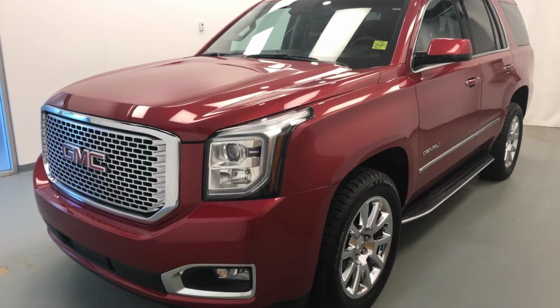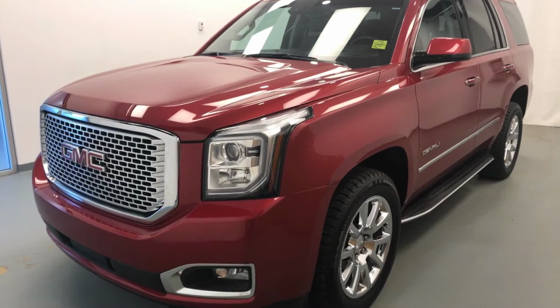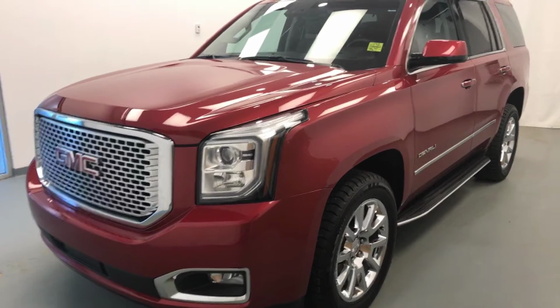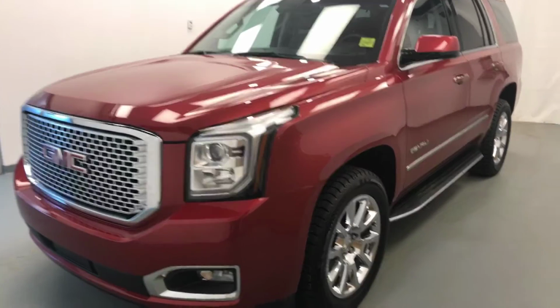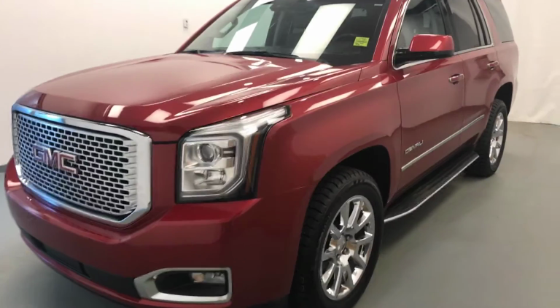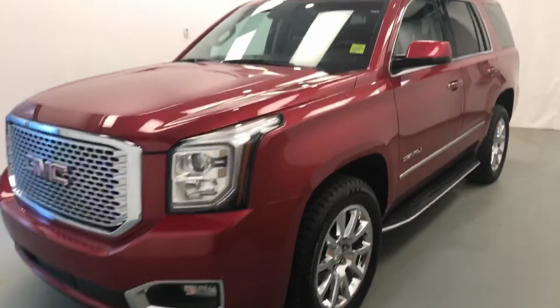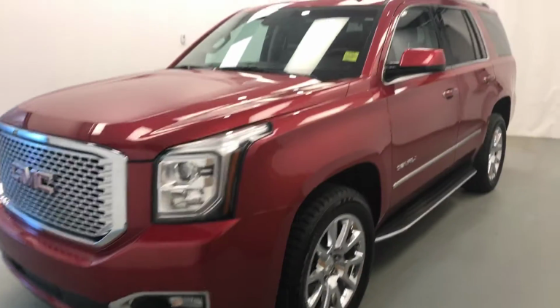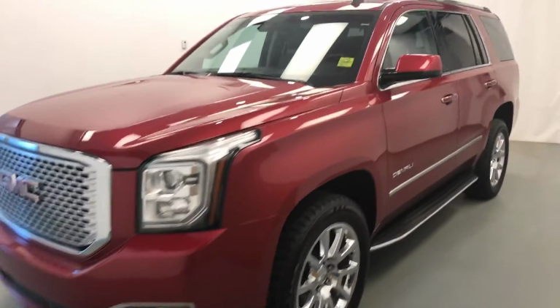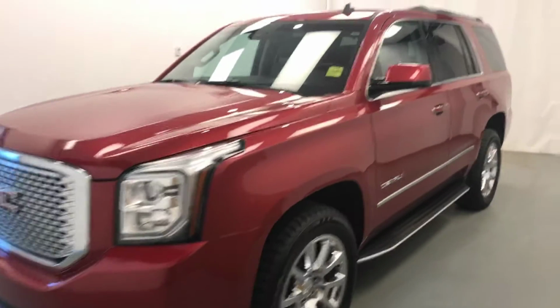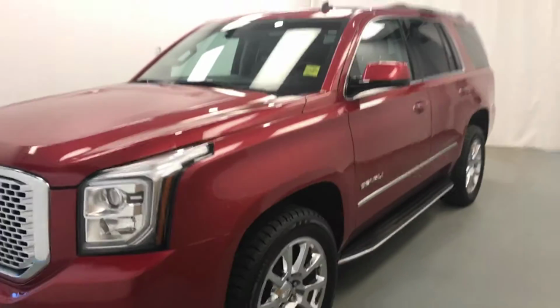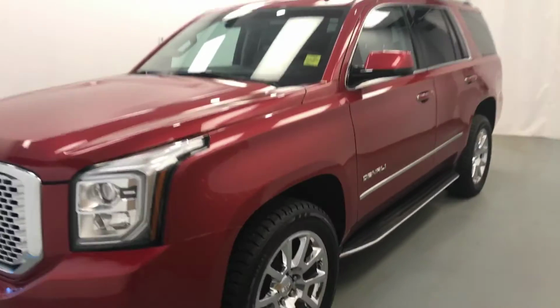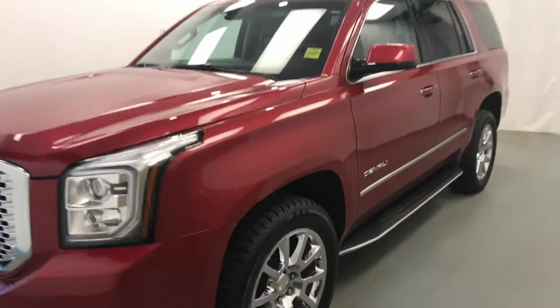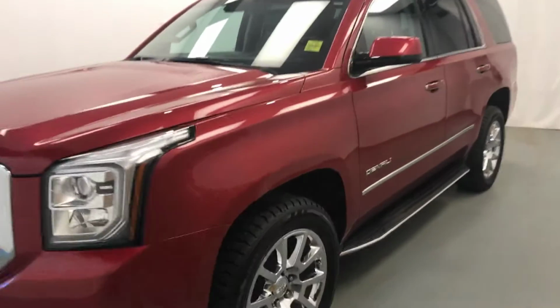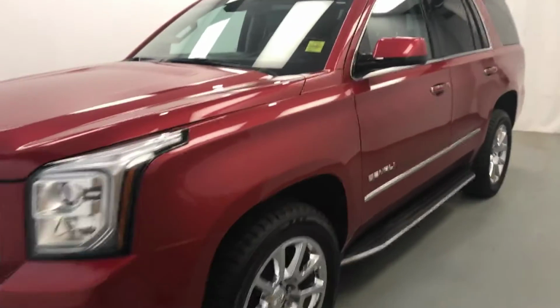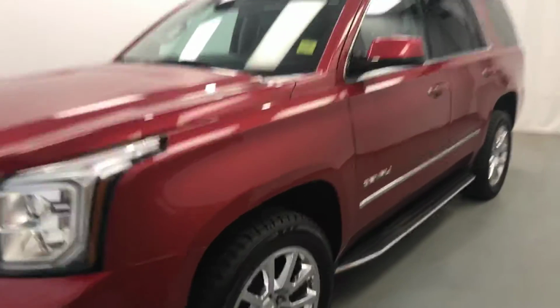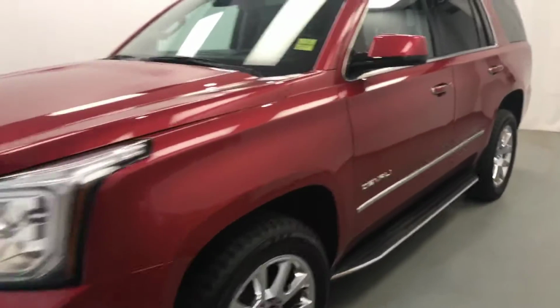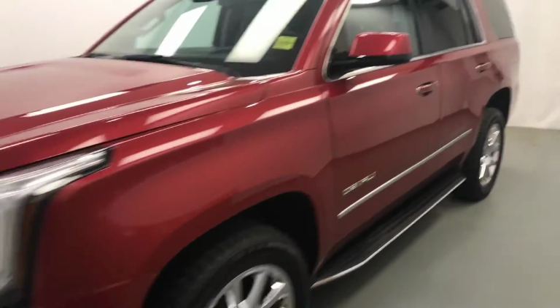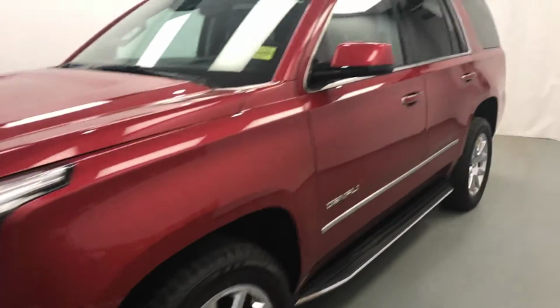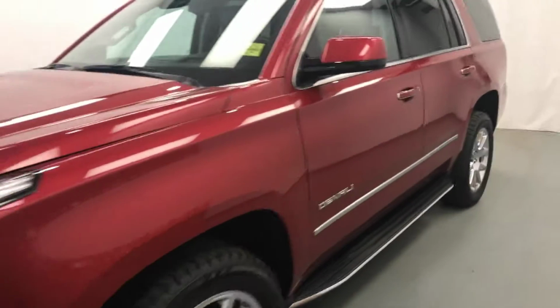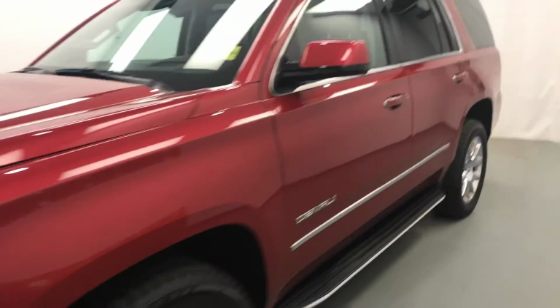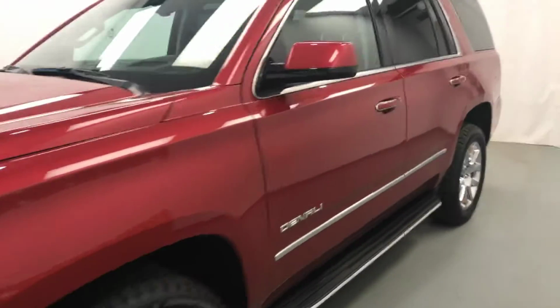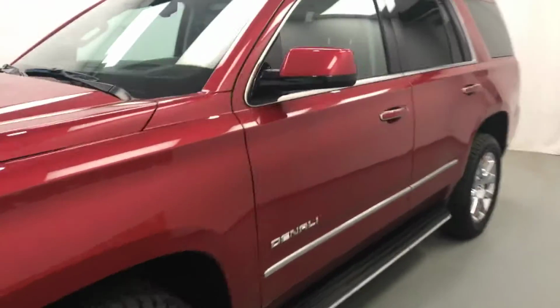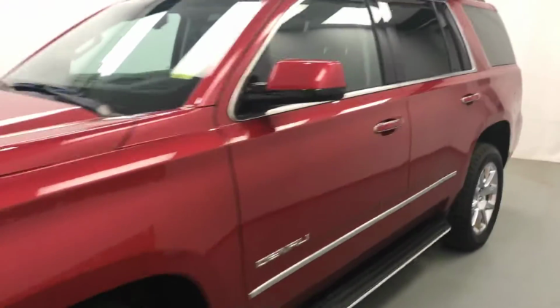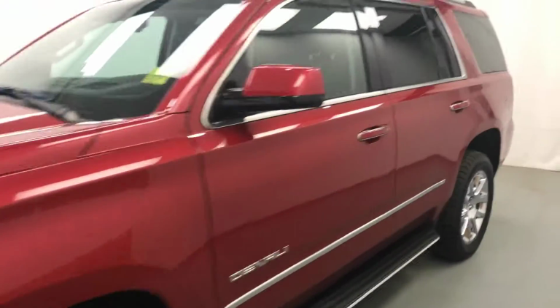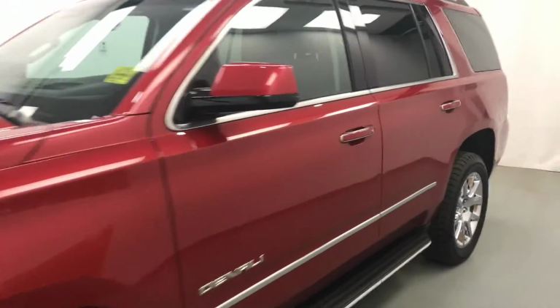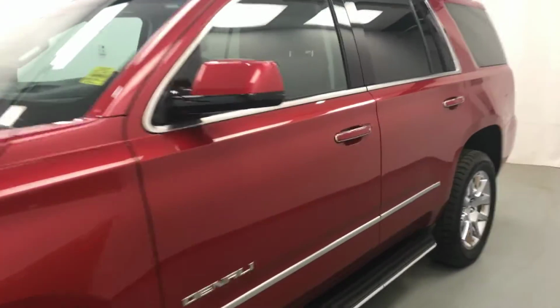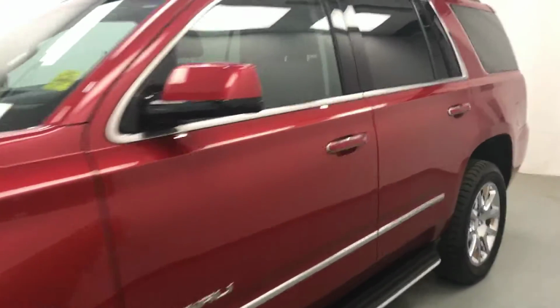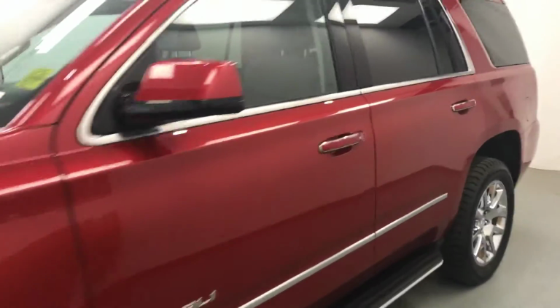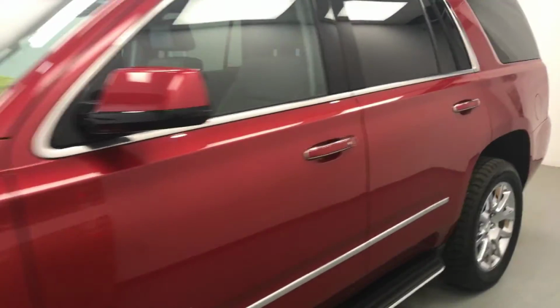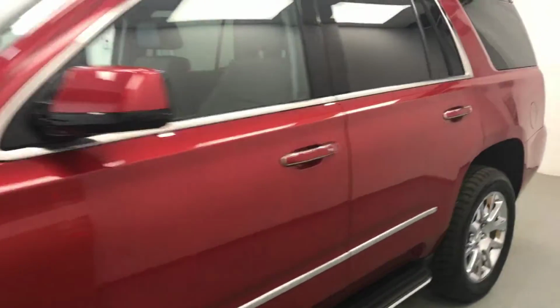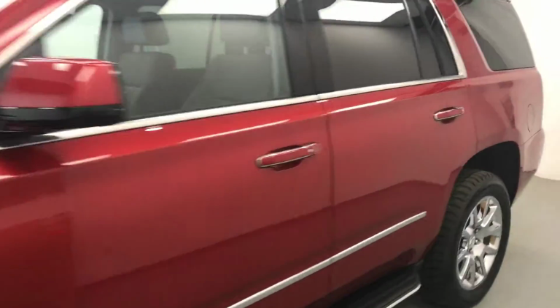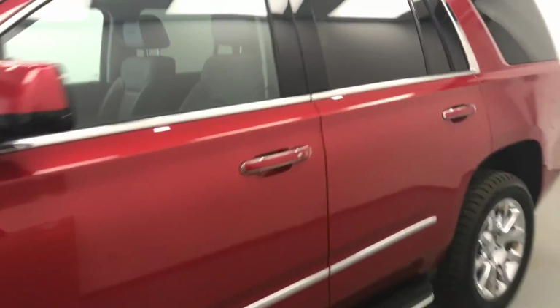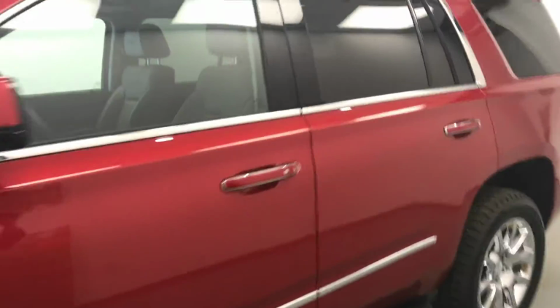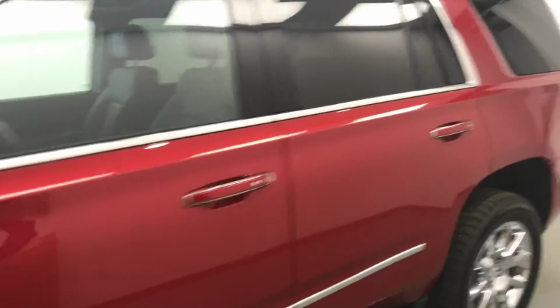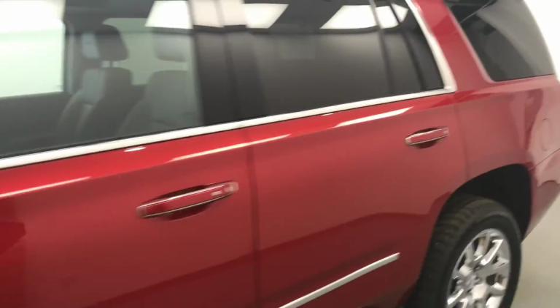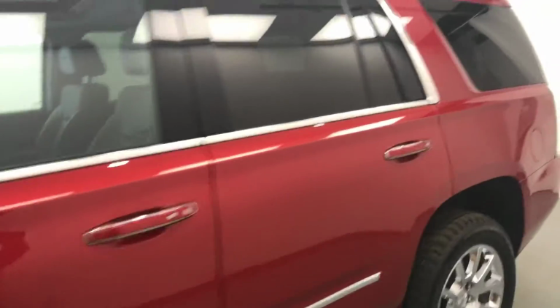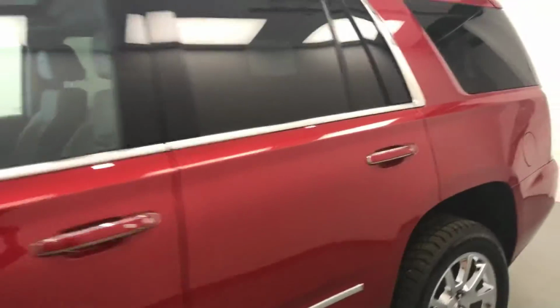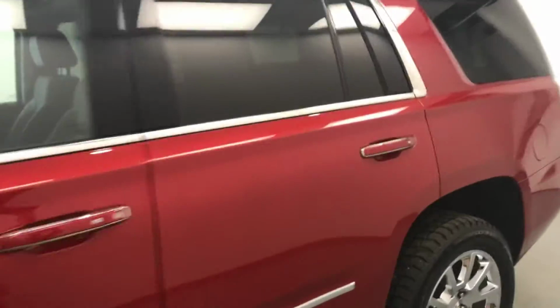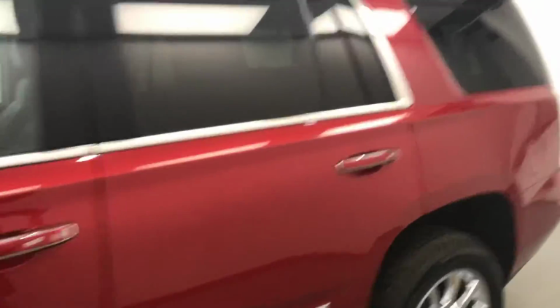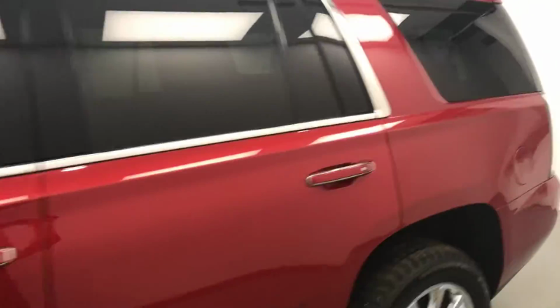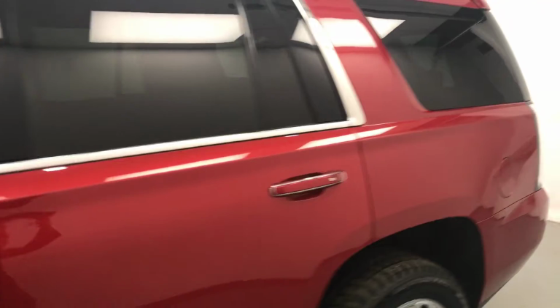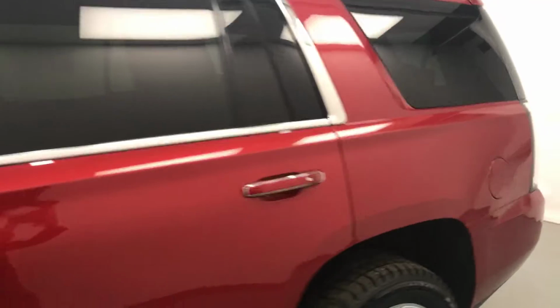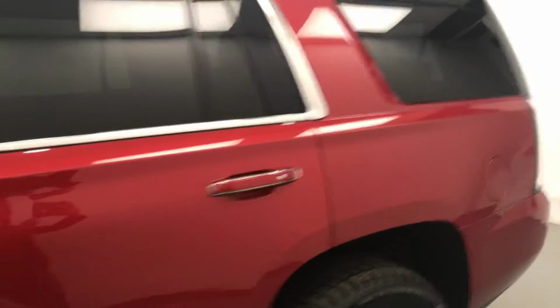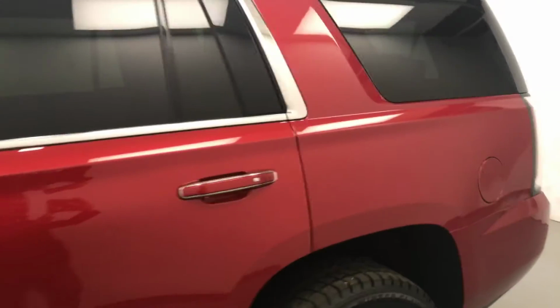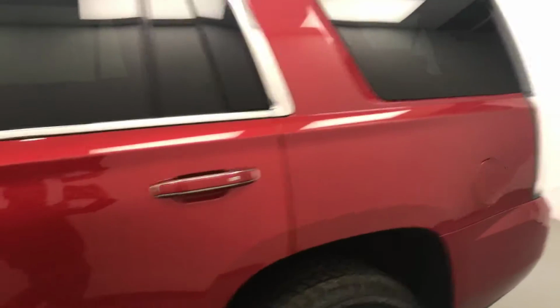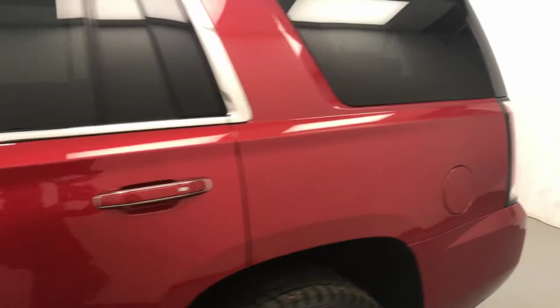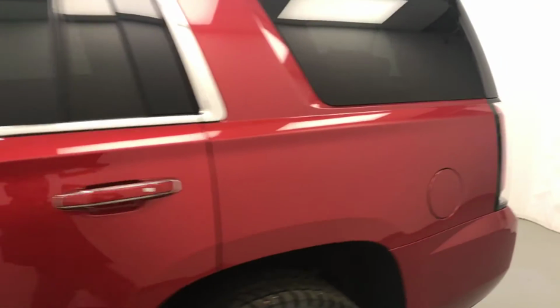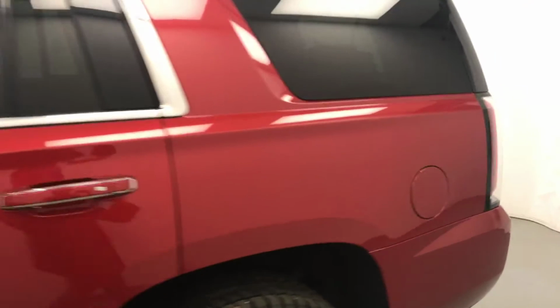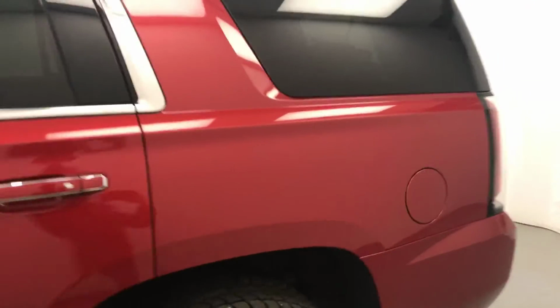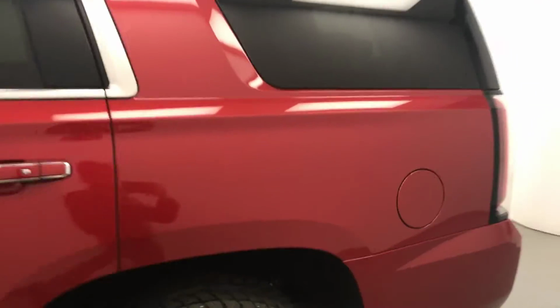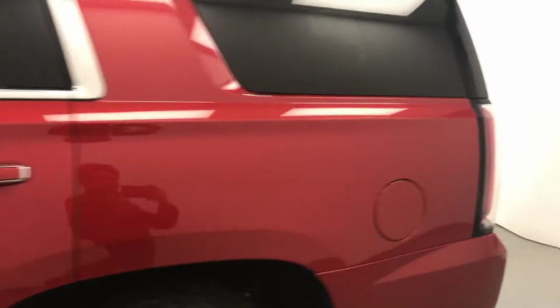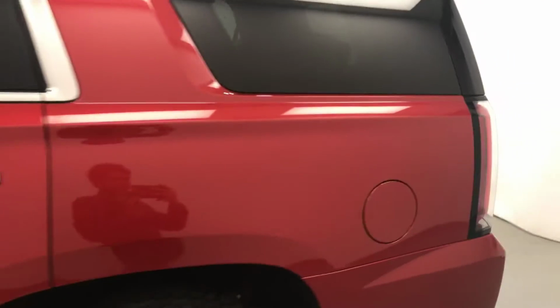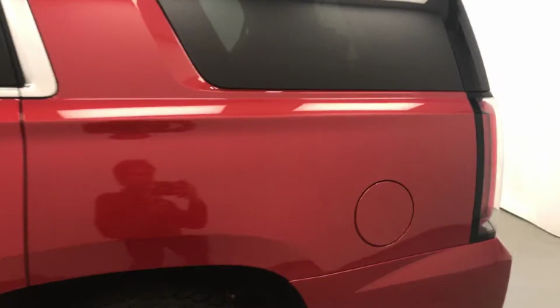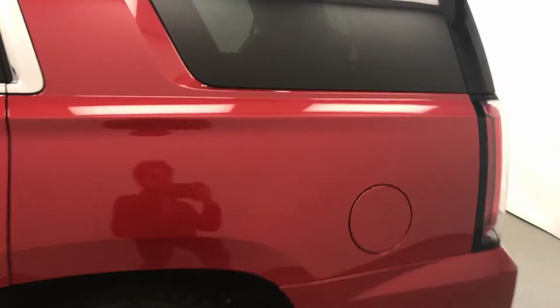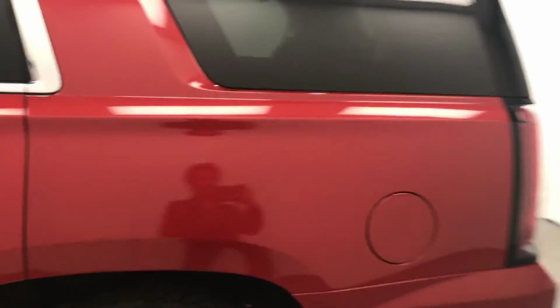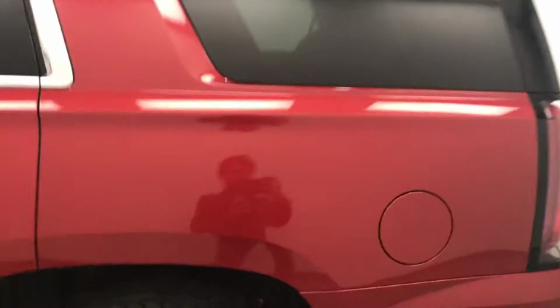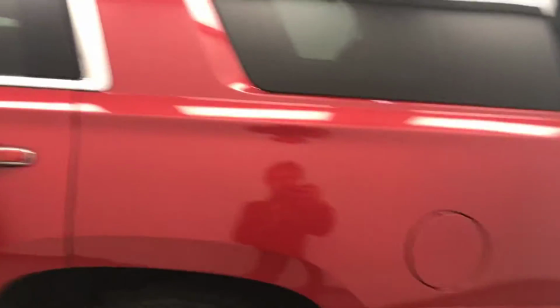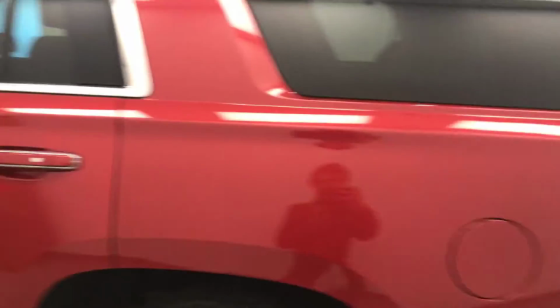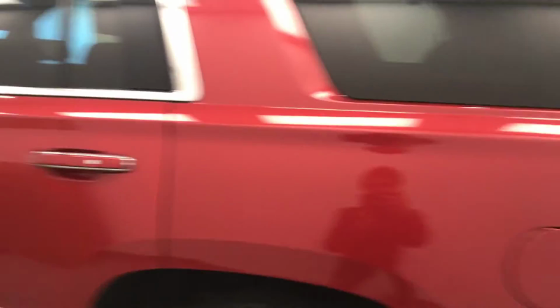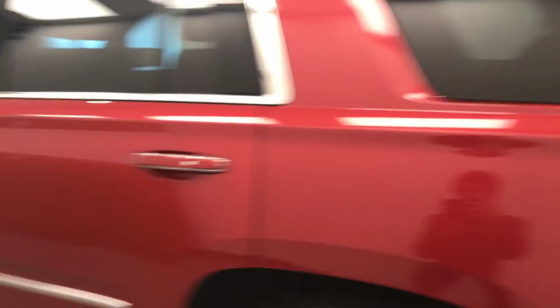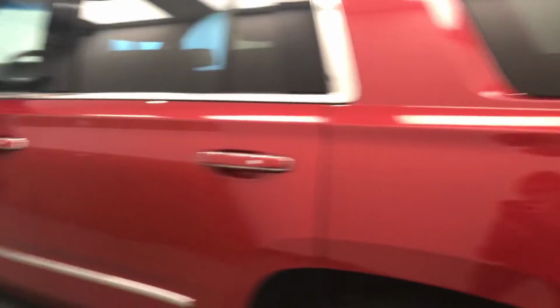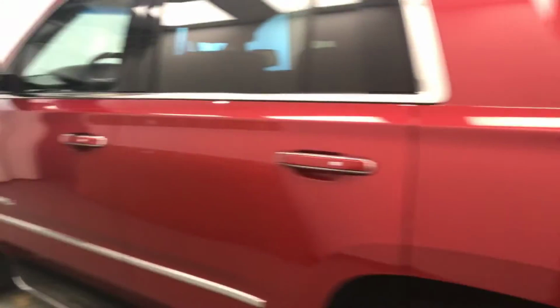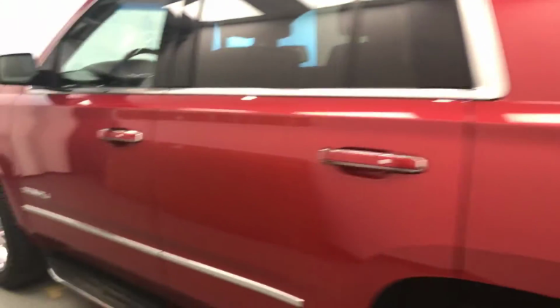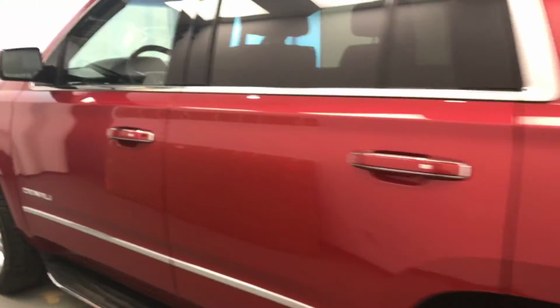Today we're viewing stock number 141628 on a 2015 GMC Yukon Denali and our exterior color is red.